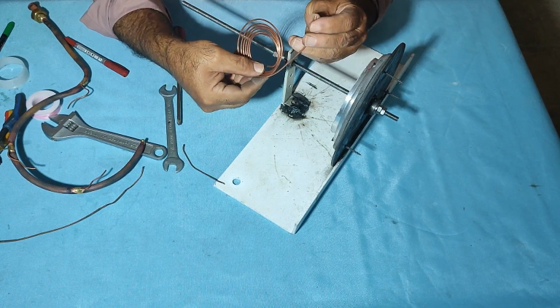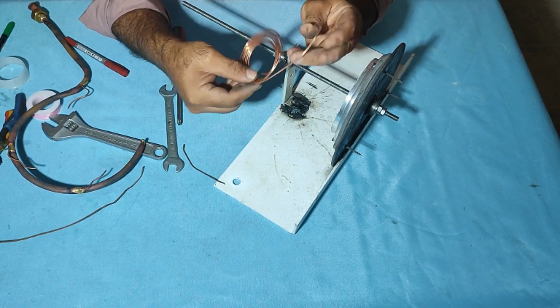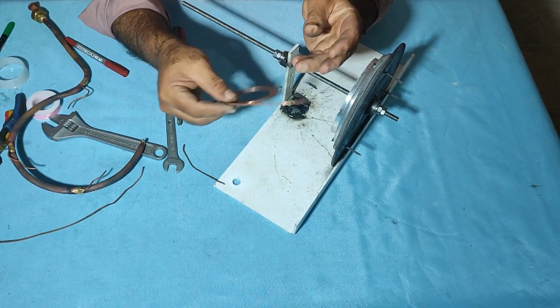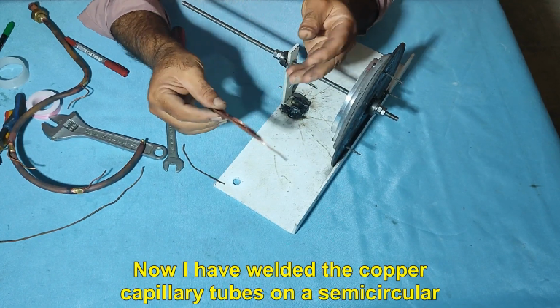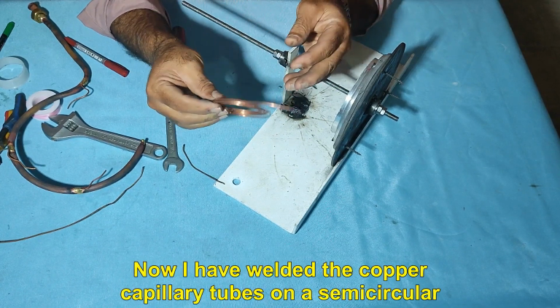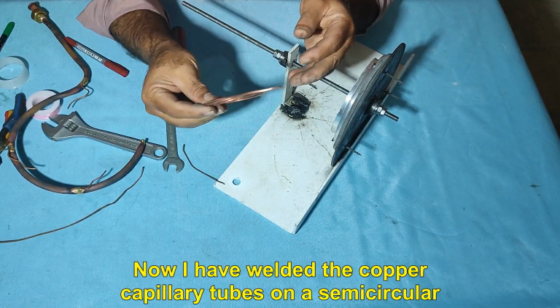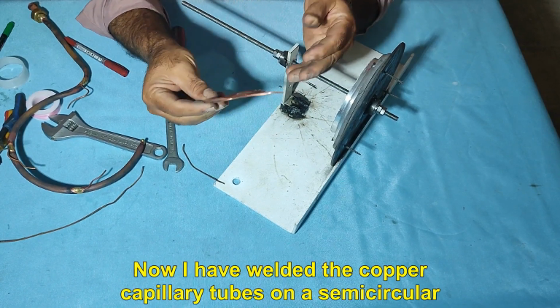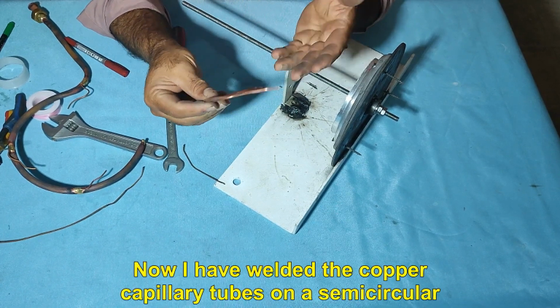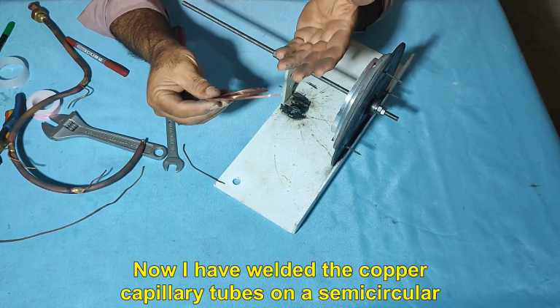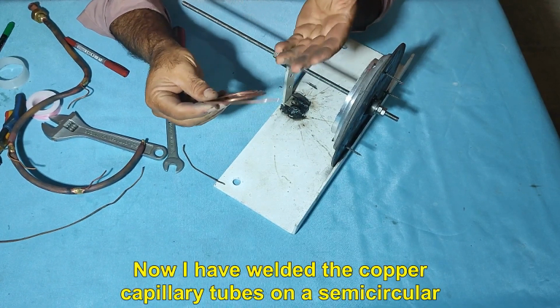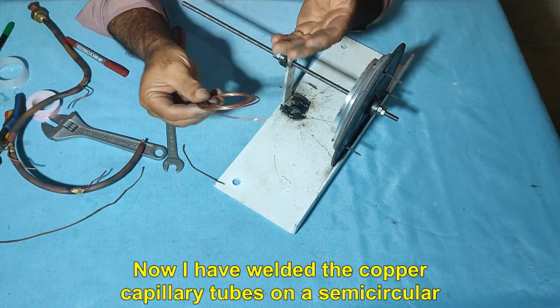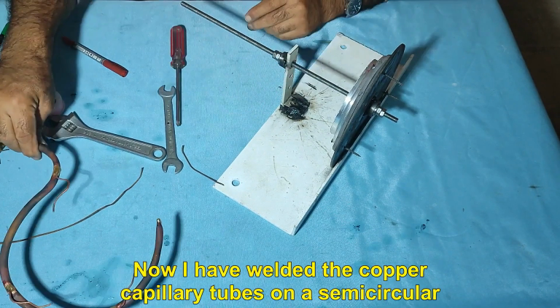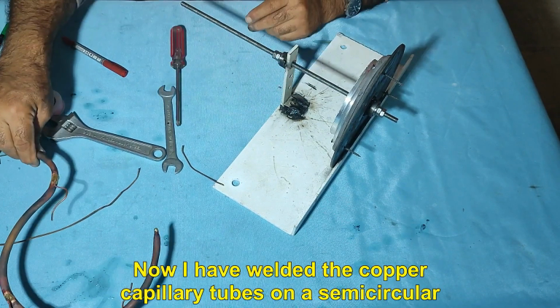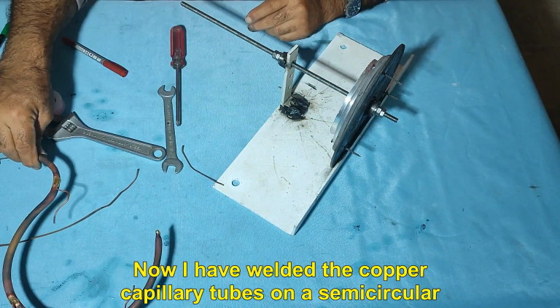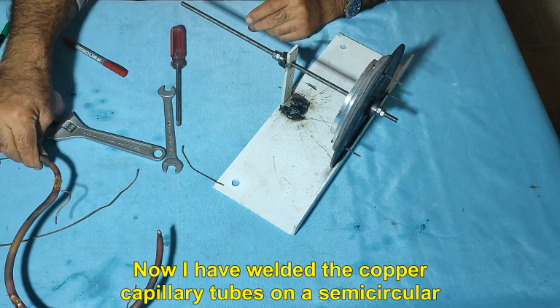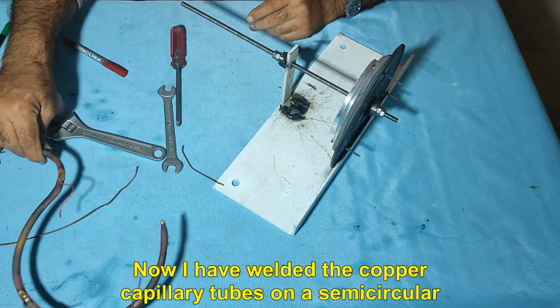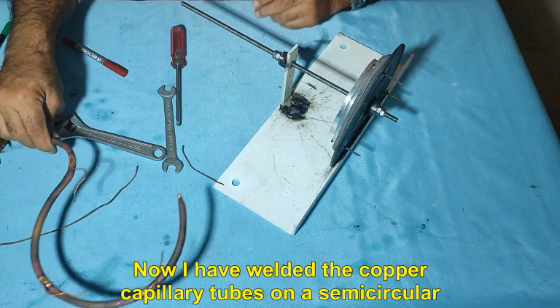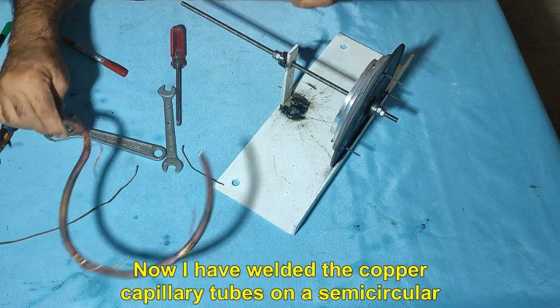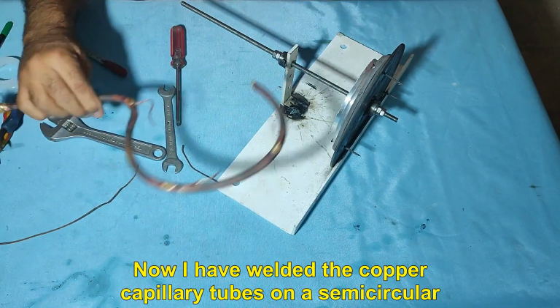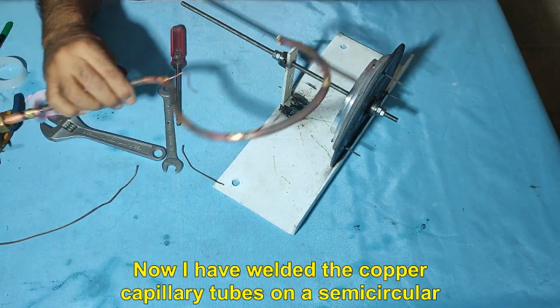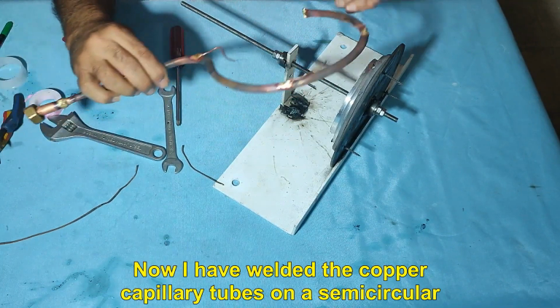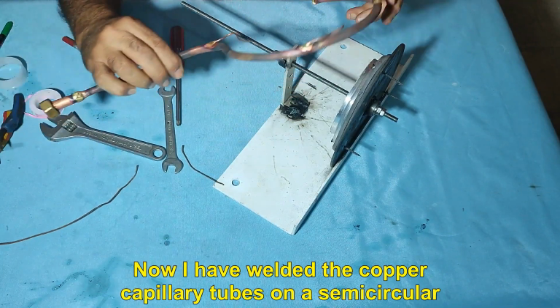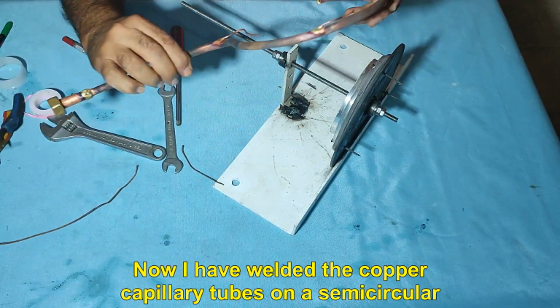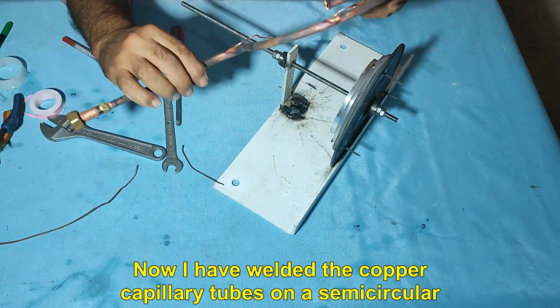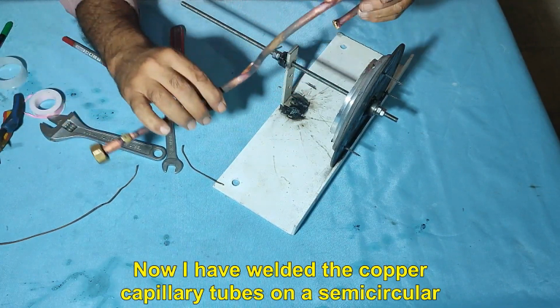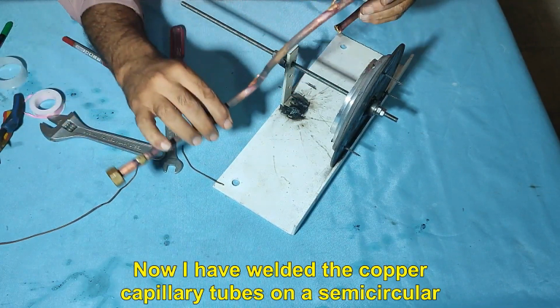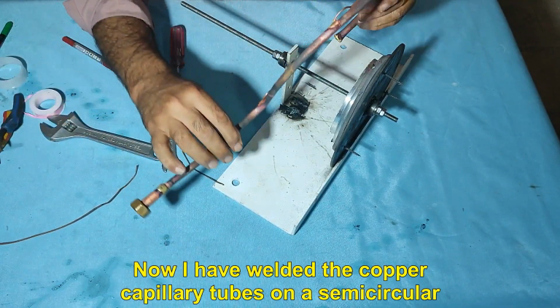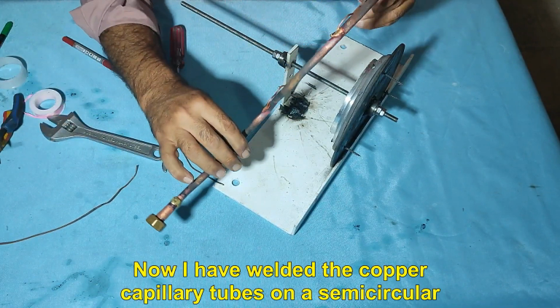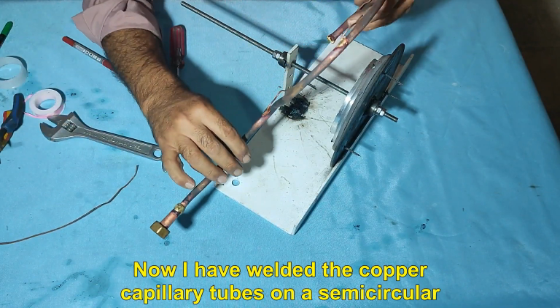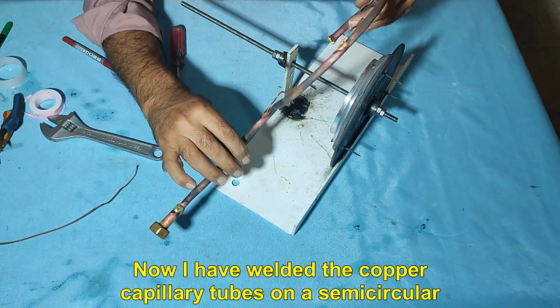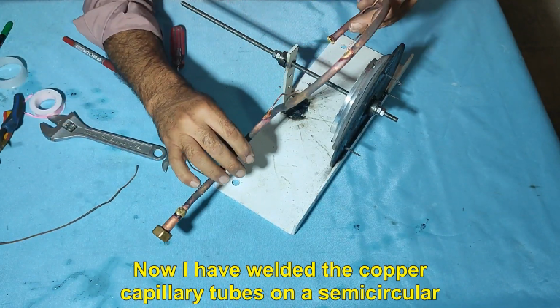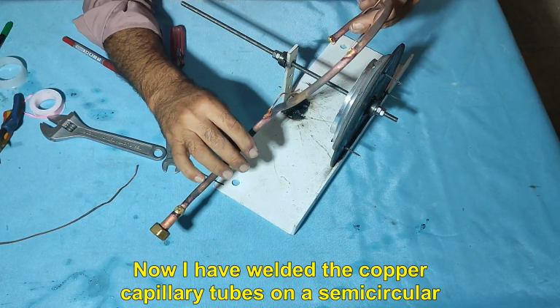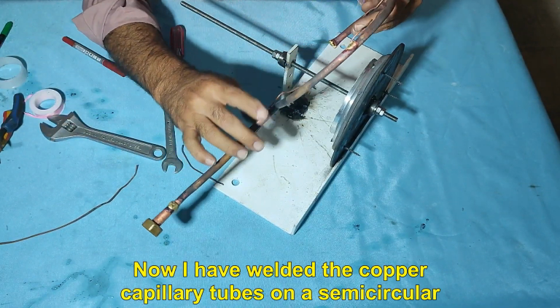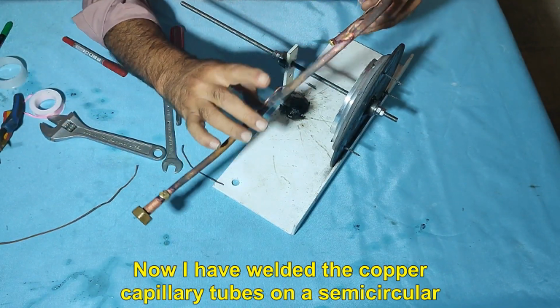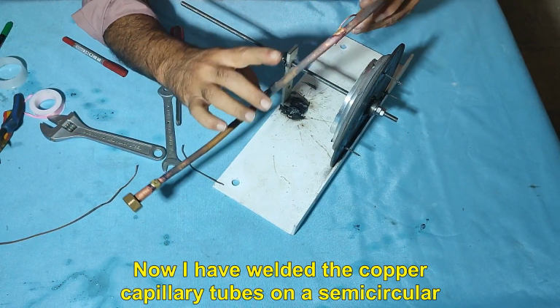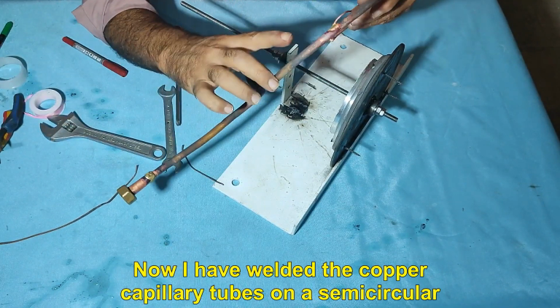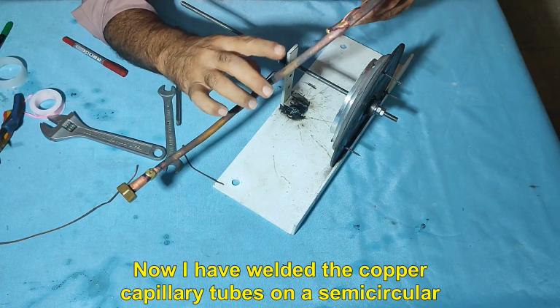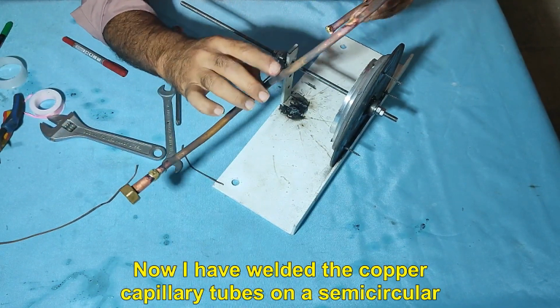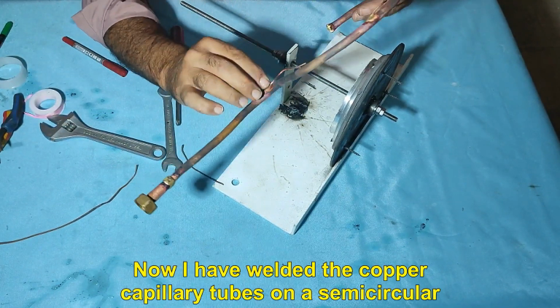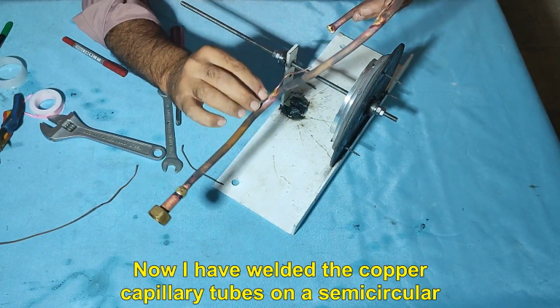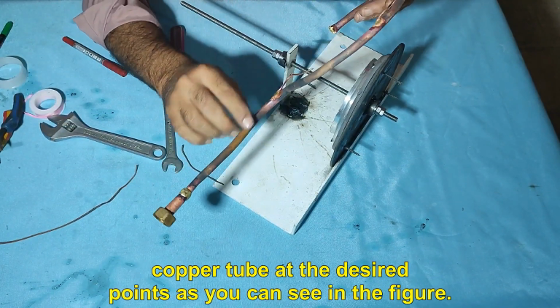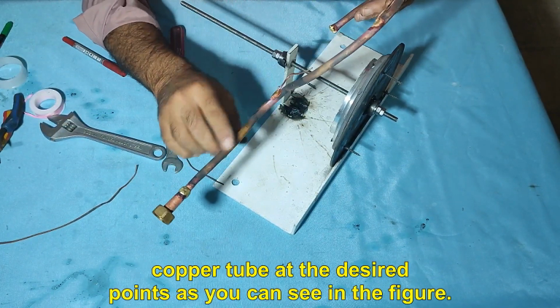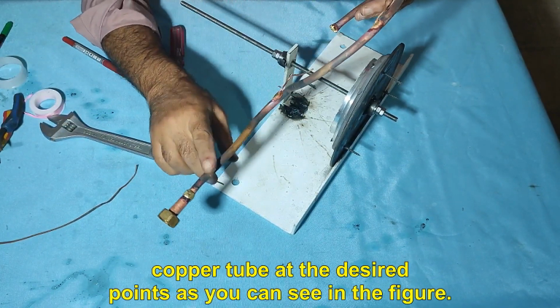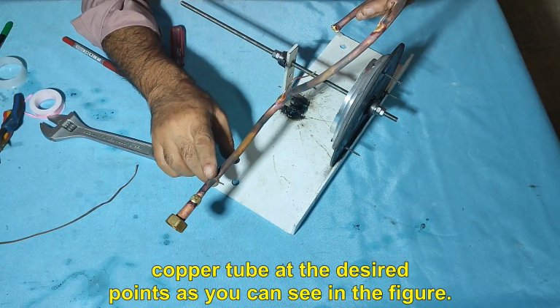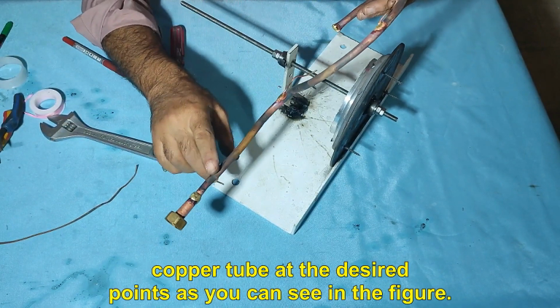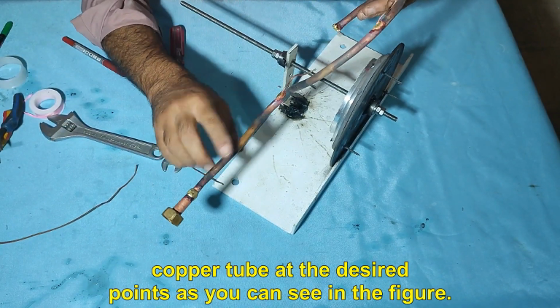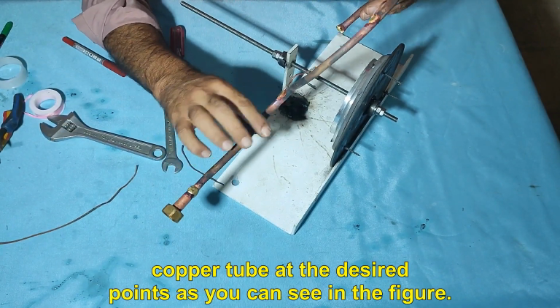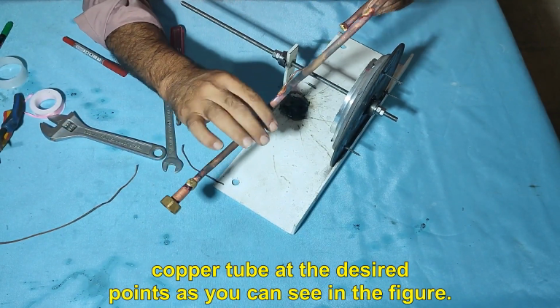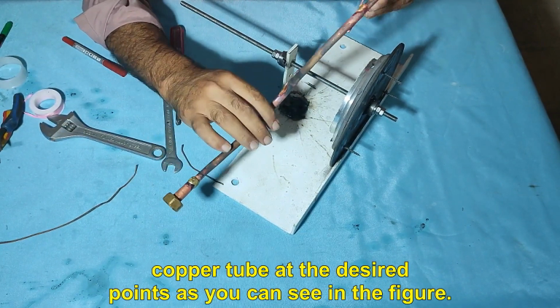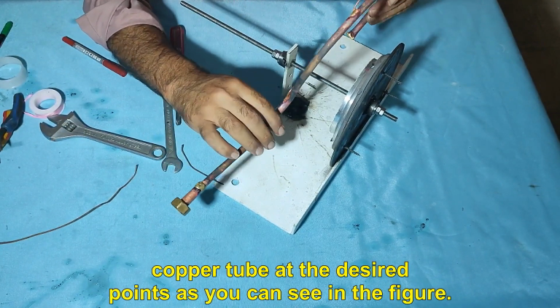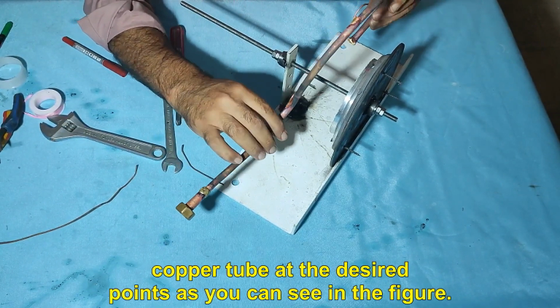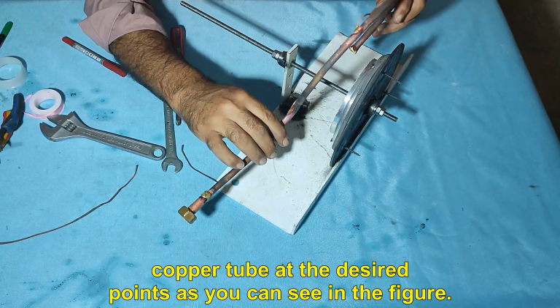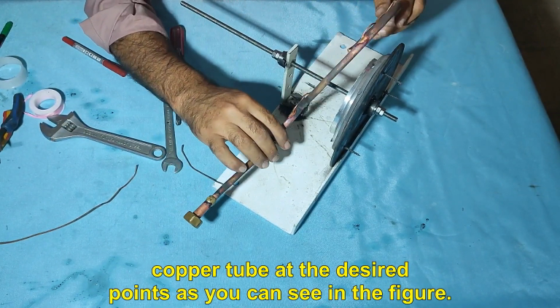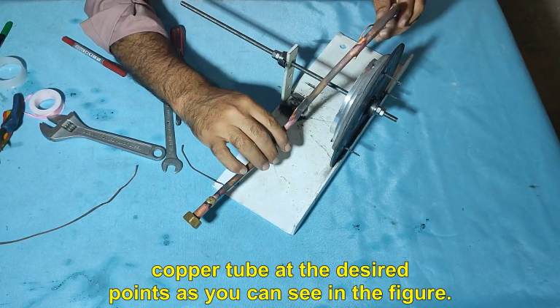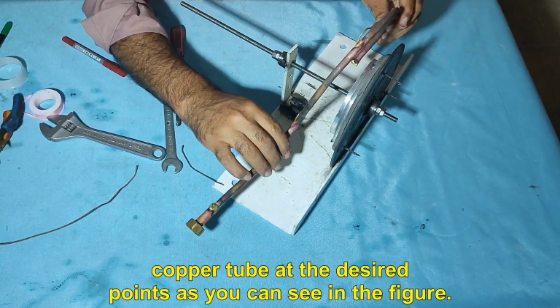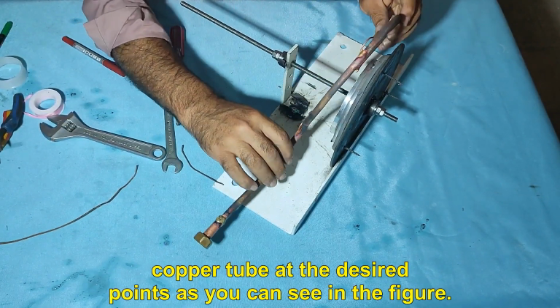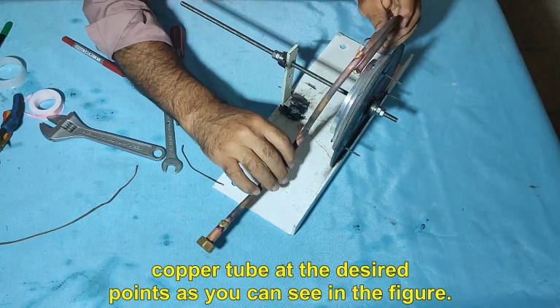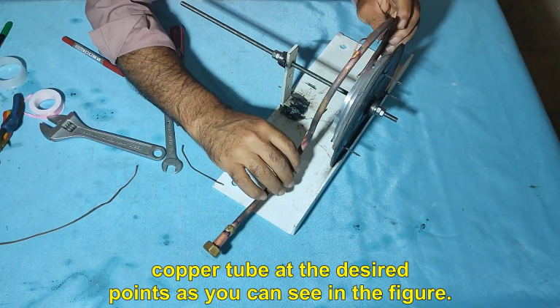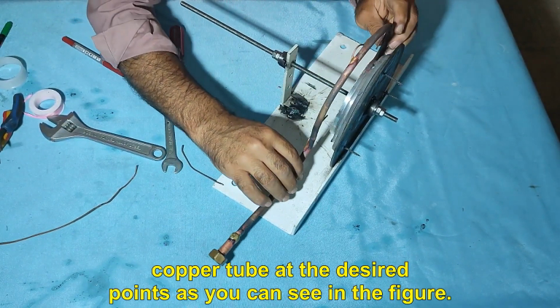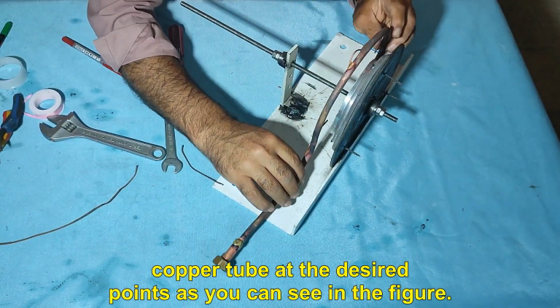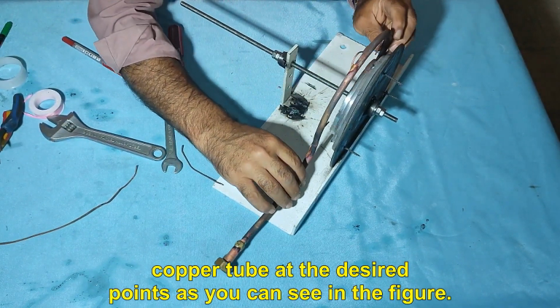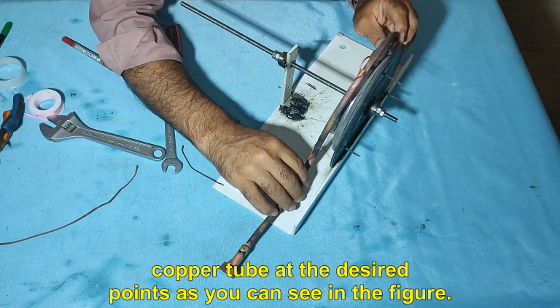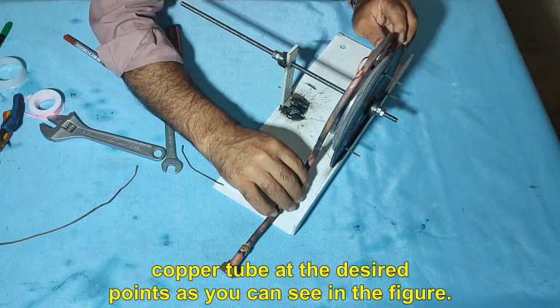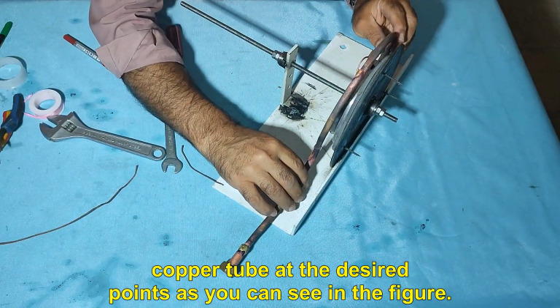I have welded the copper capillary tubes on a semicircular copper tube at the desired points, as you can see in the figure.